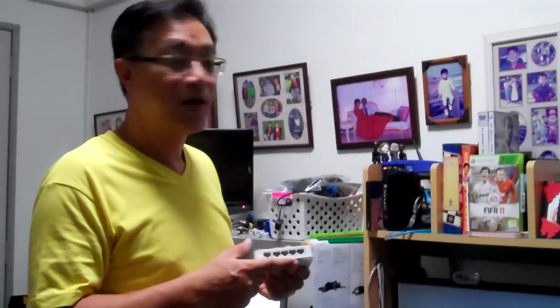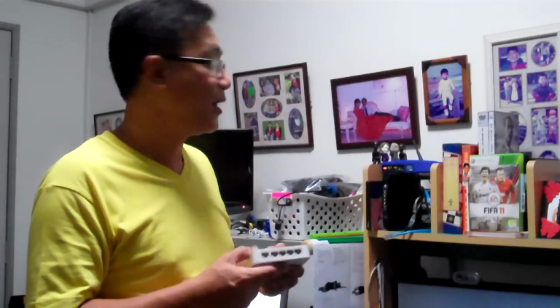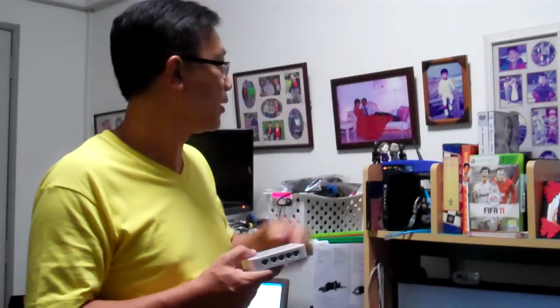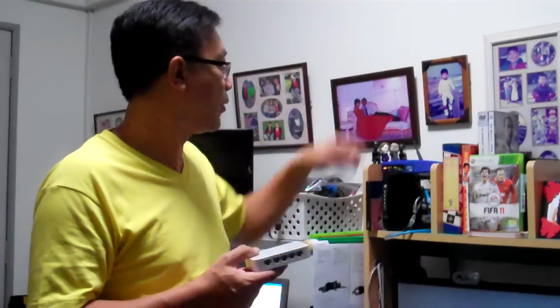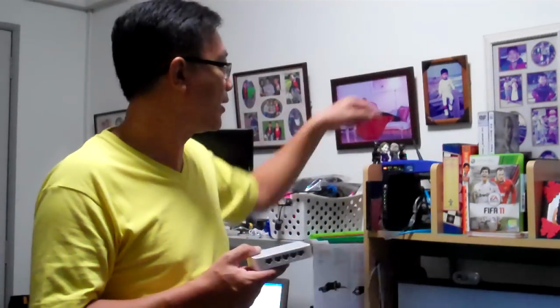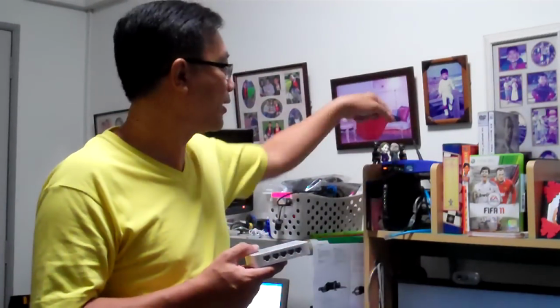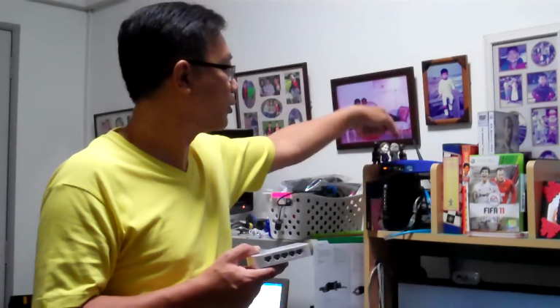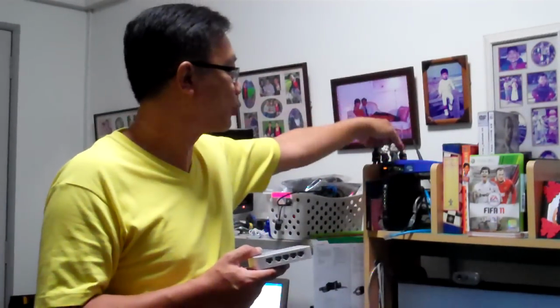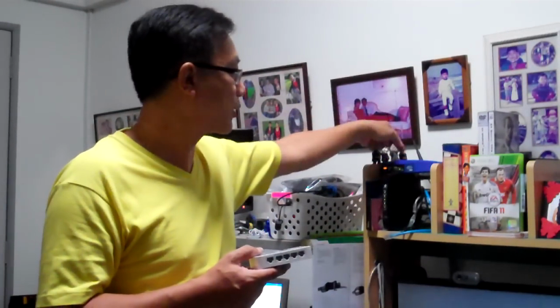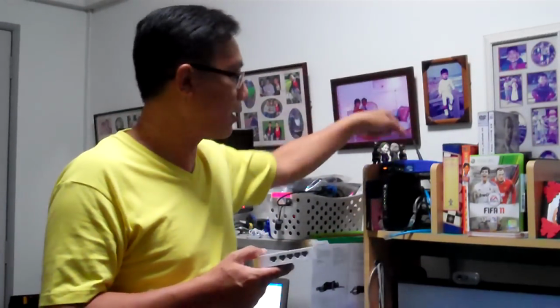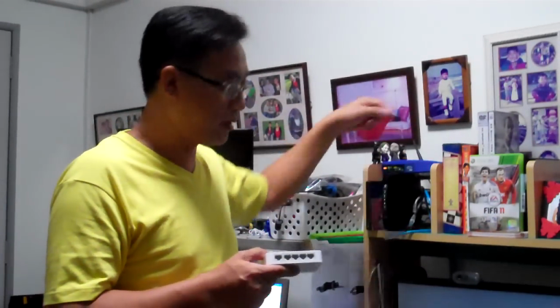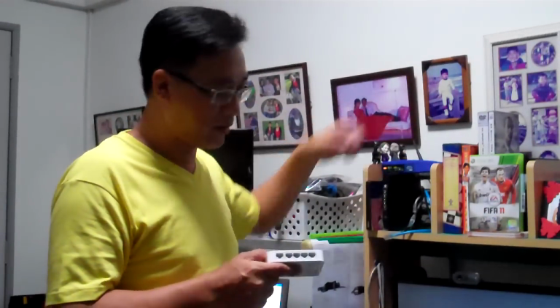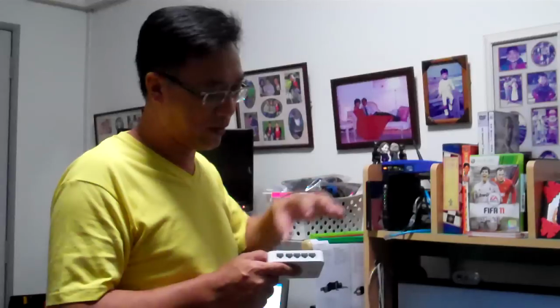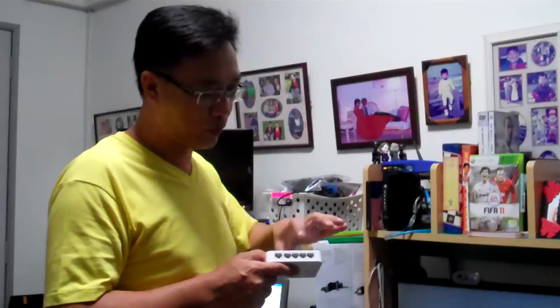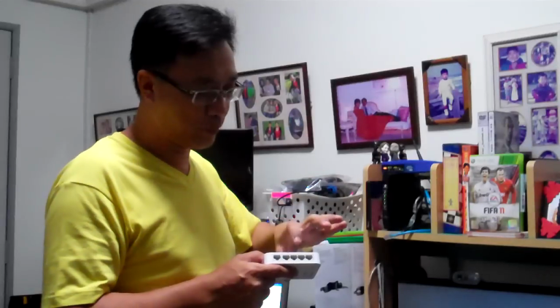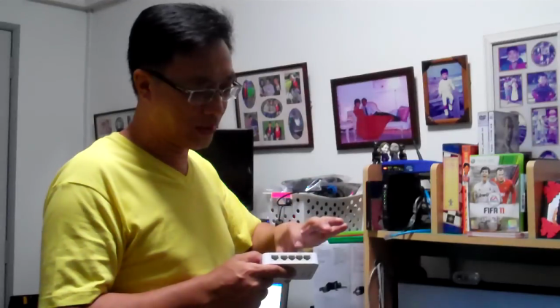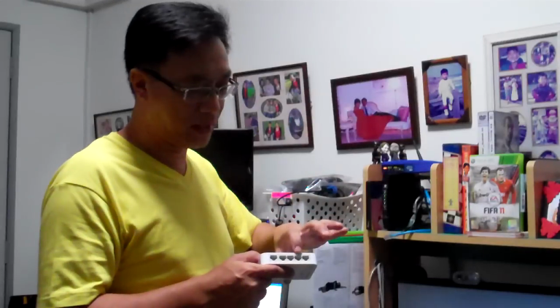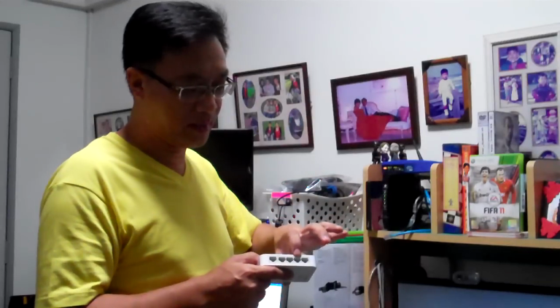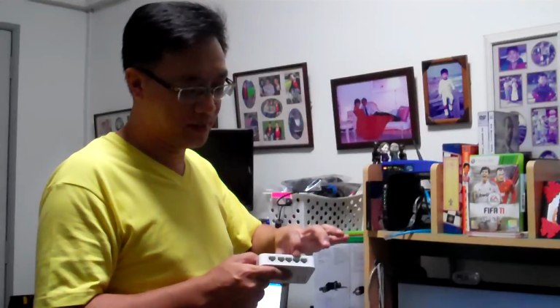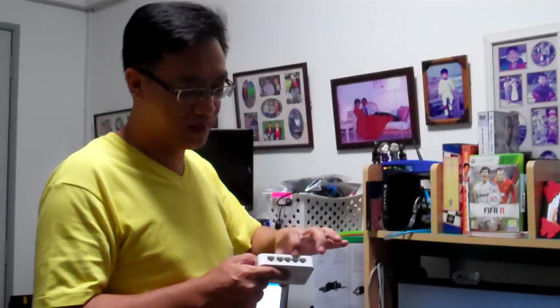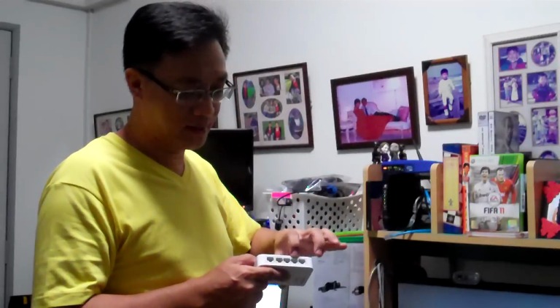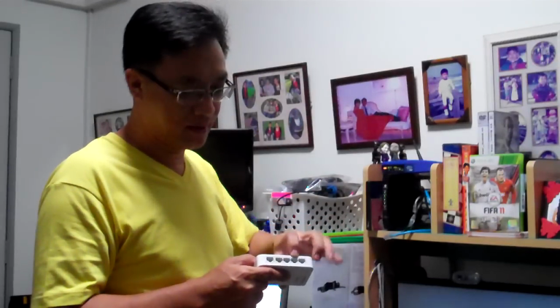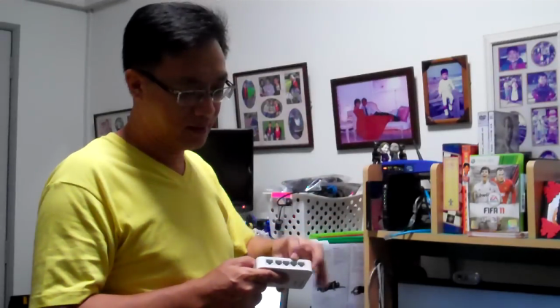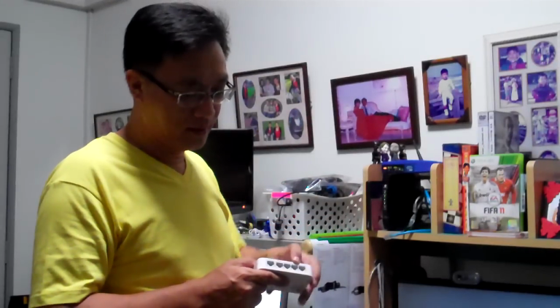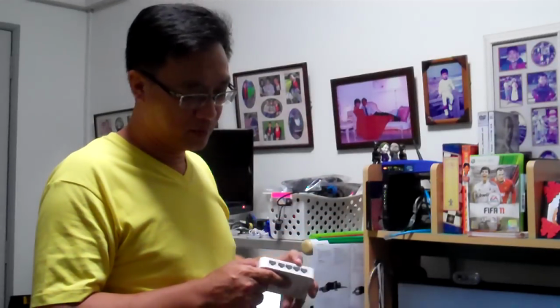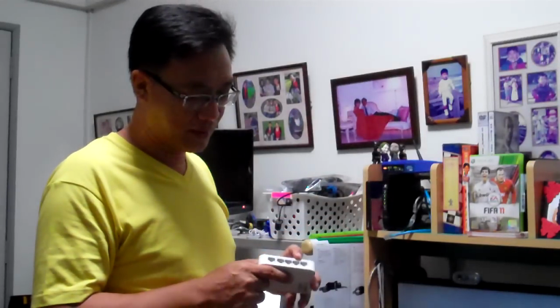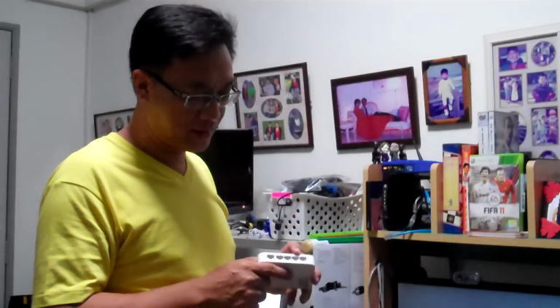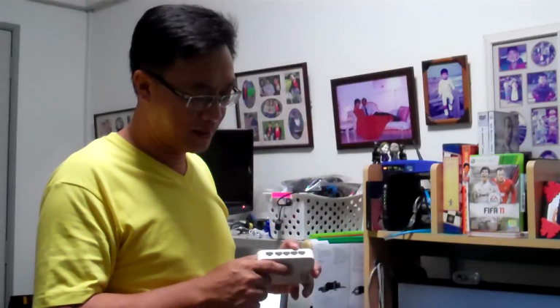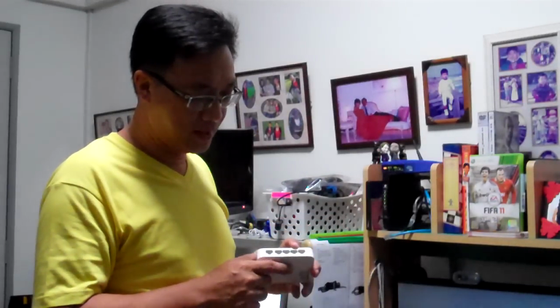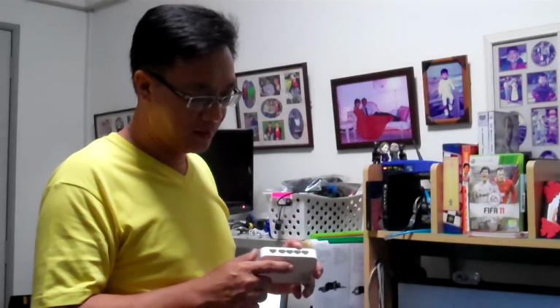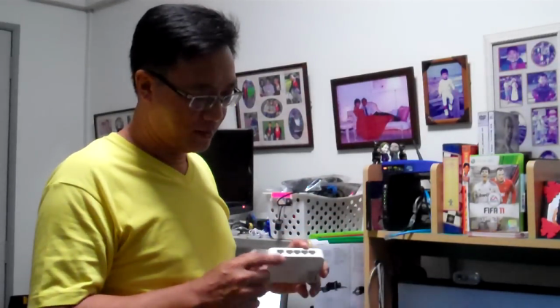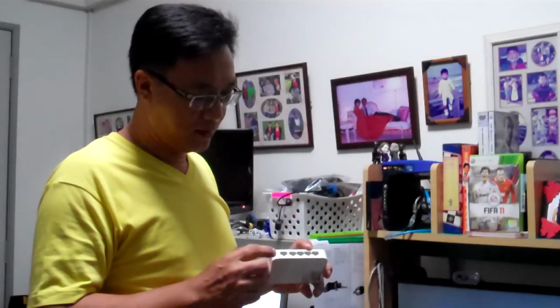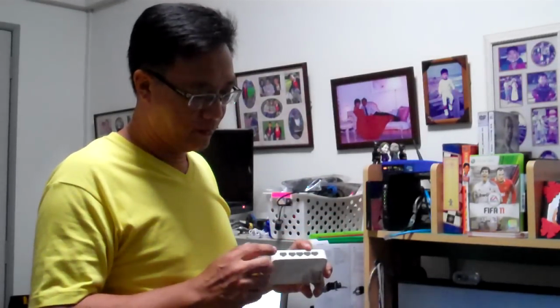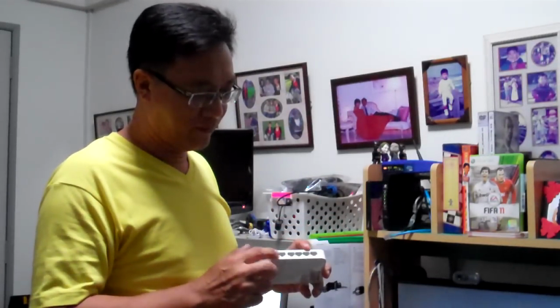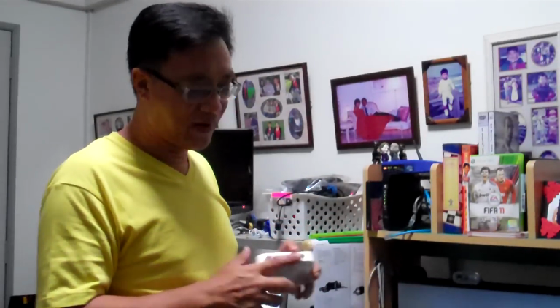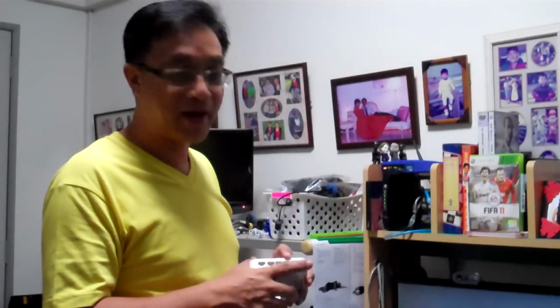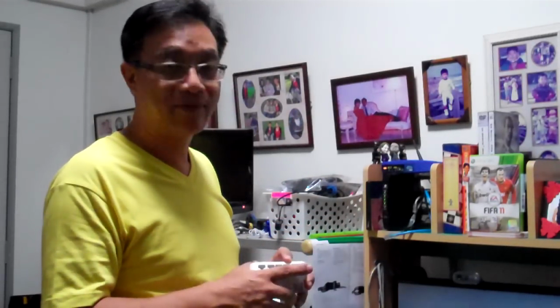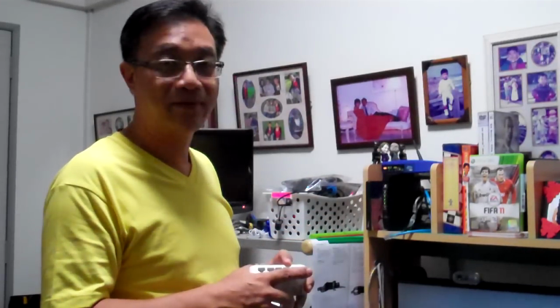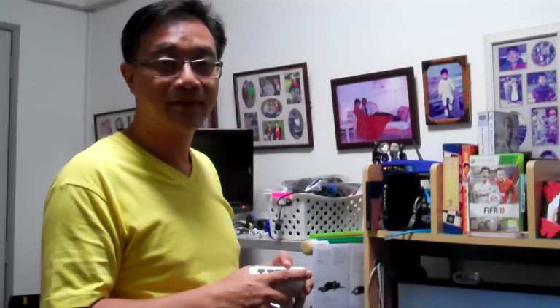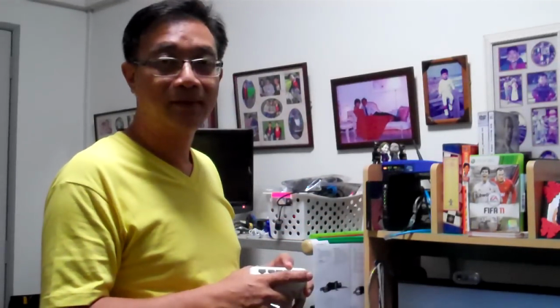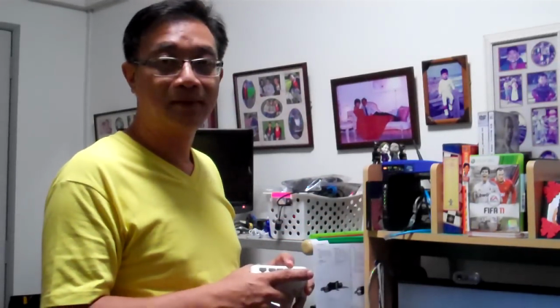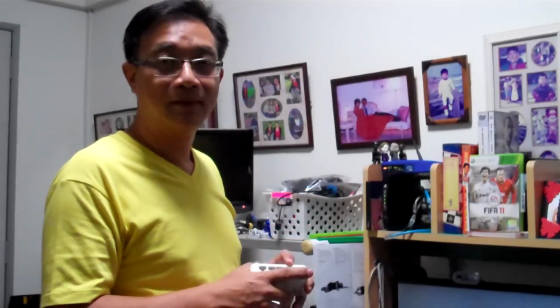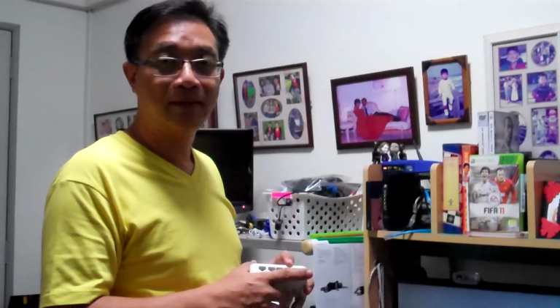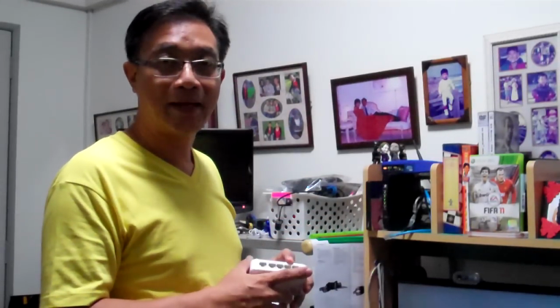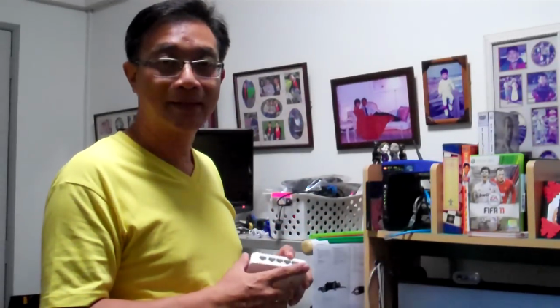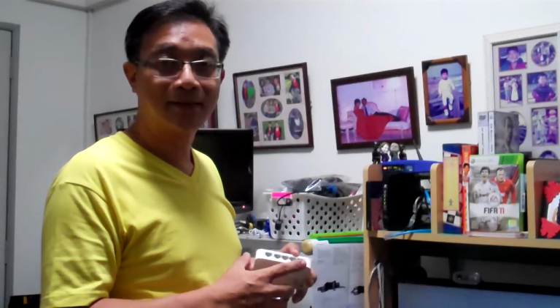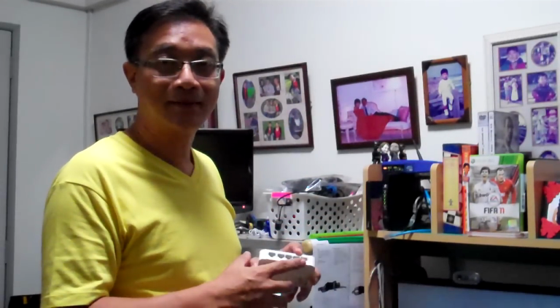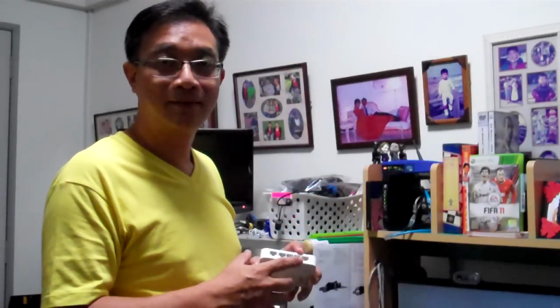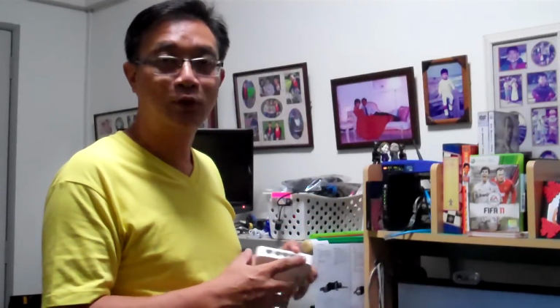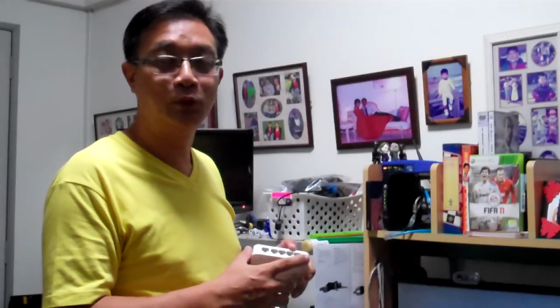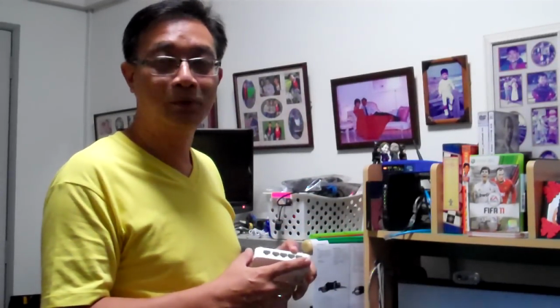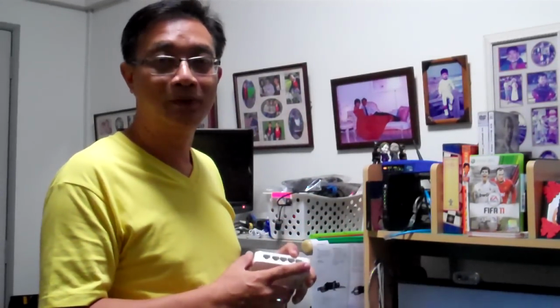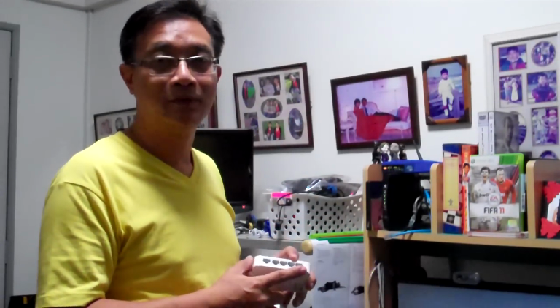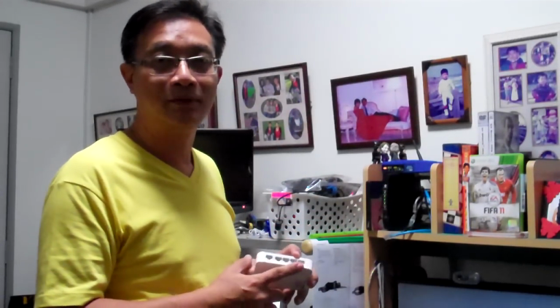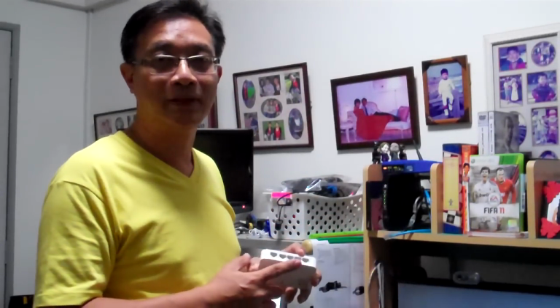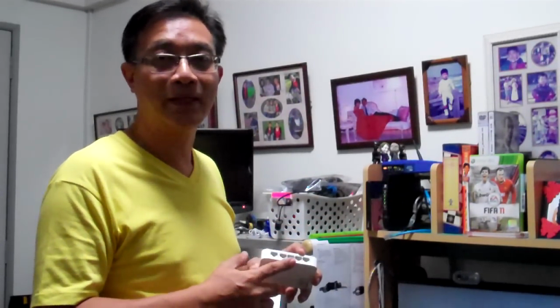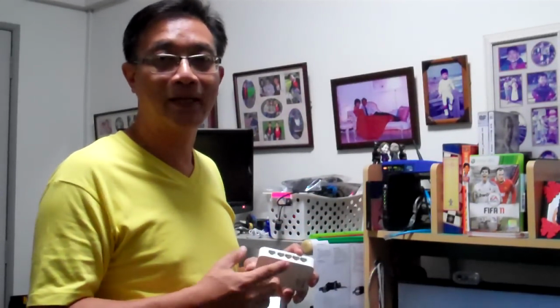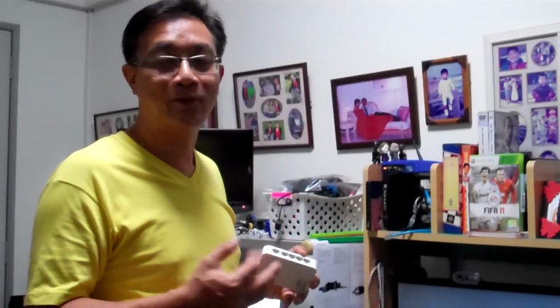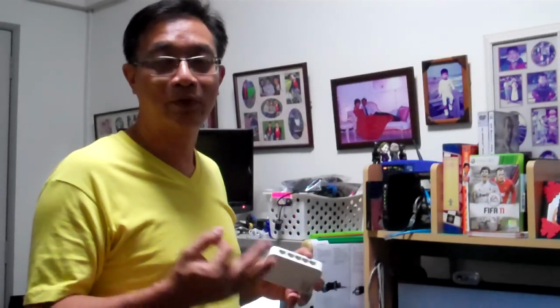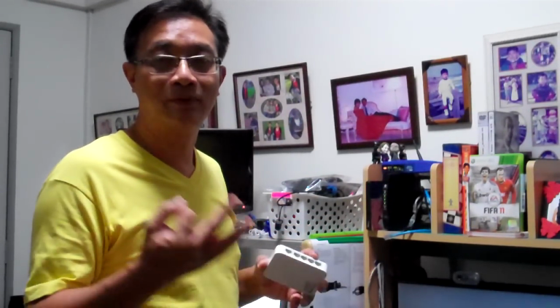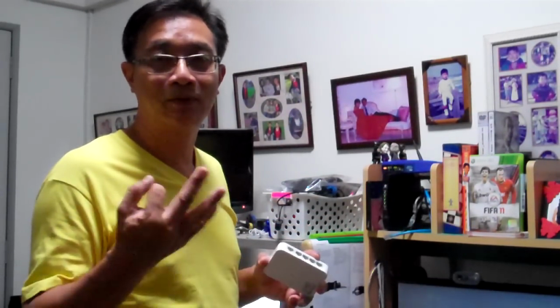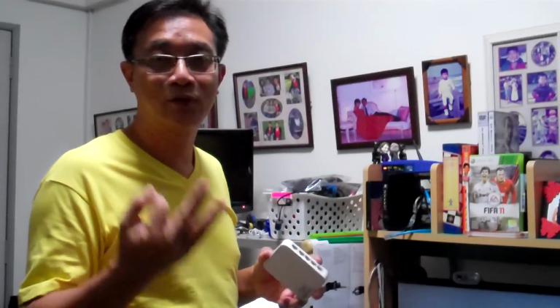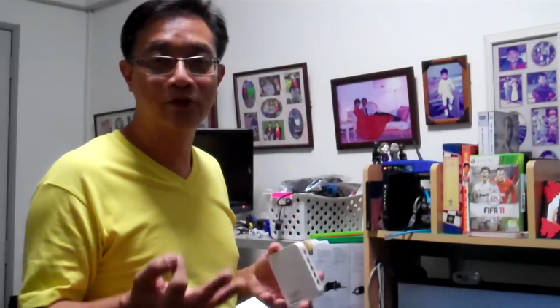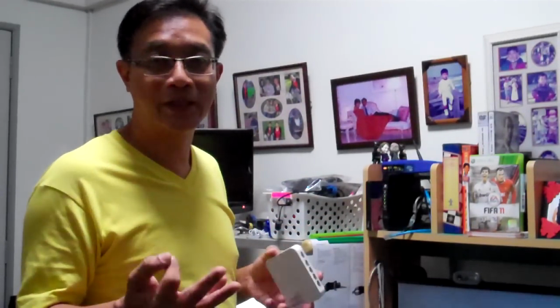The cable you removed from the router also takes up a port when you plug it into the switch. So in practice: 5 ports, minus 2, means you actually end up with 3 ports available for use.